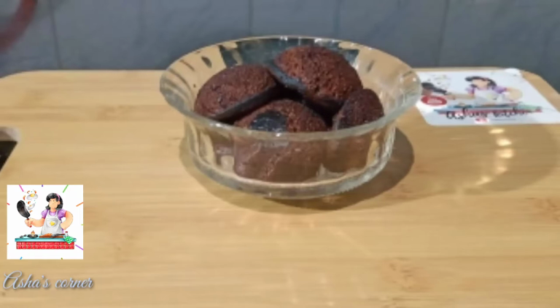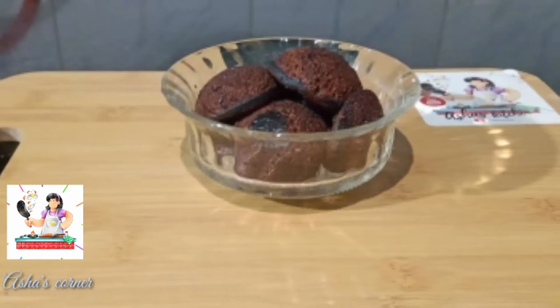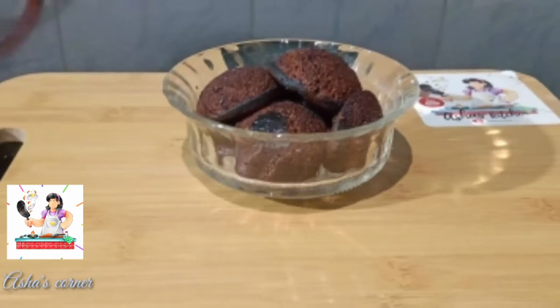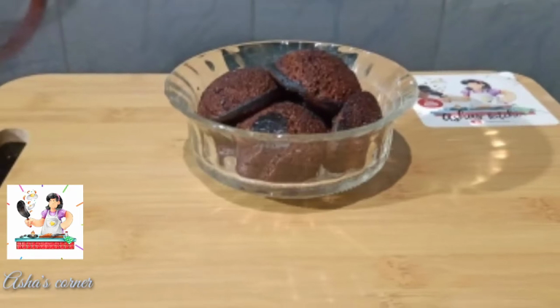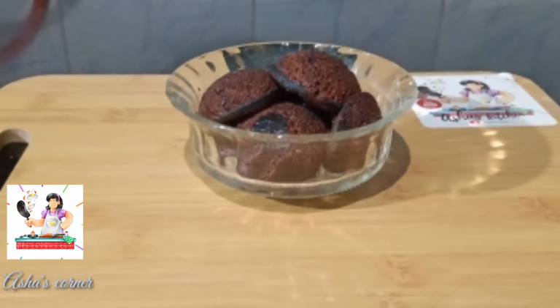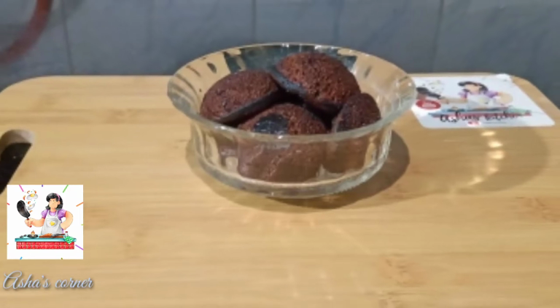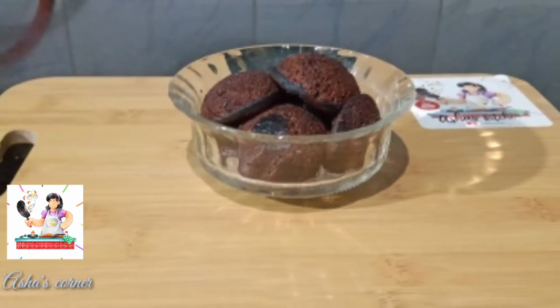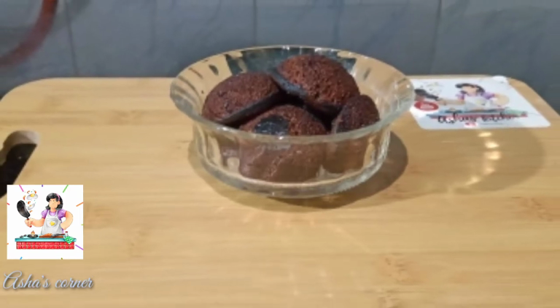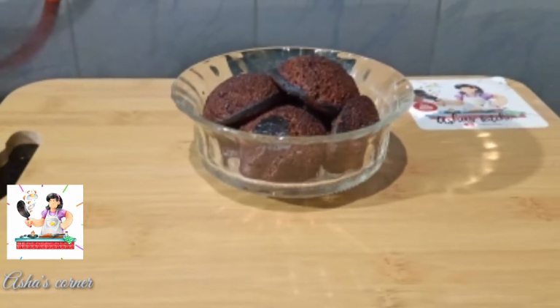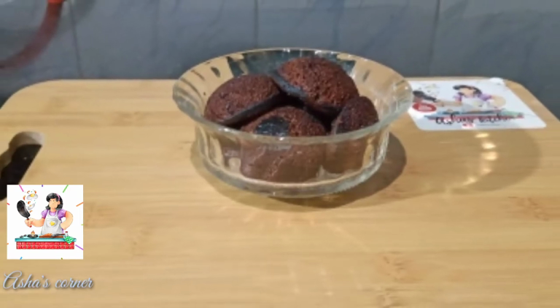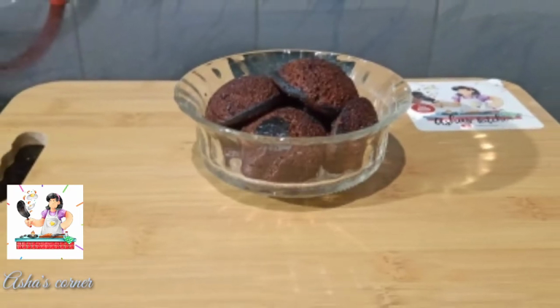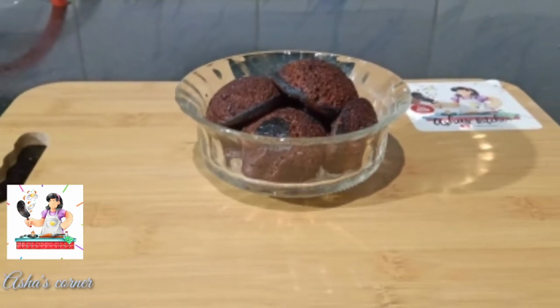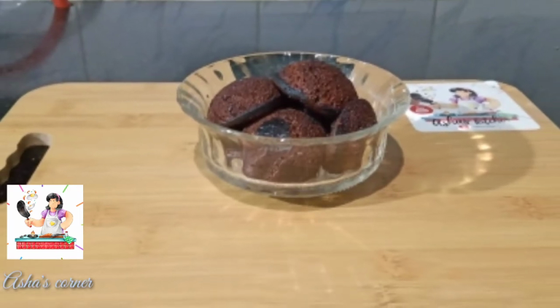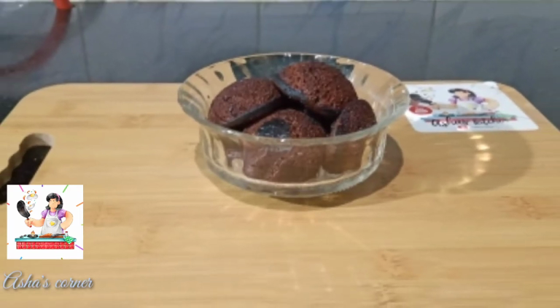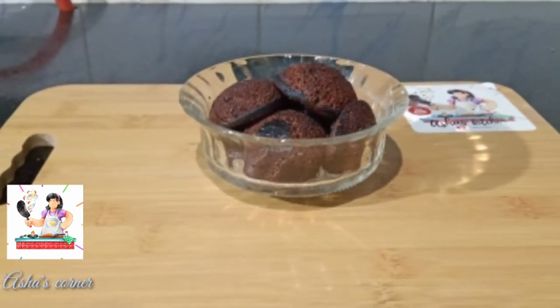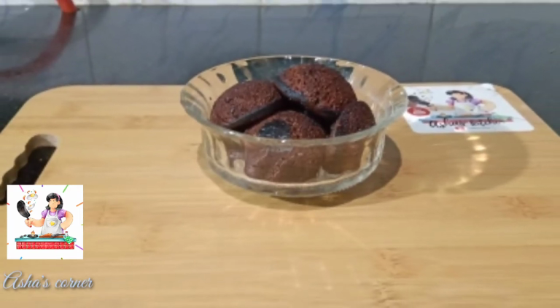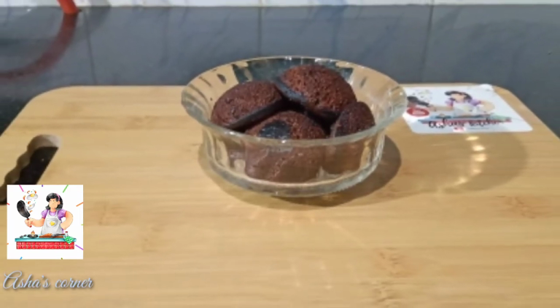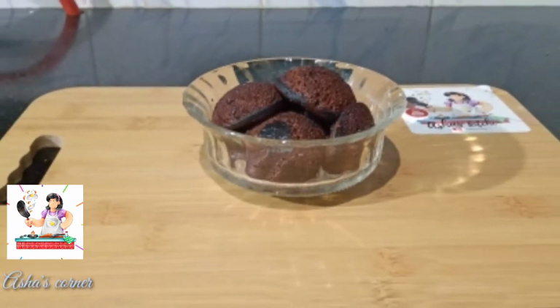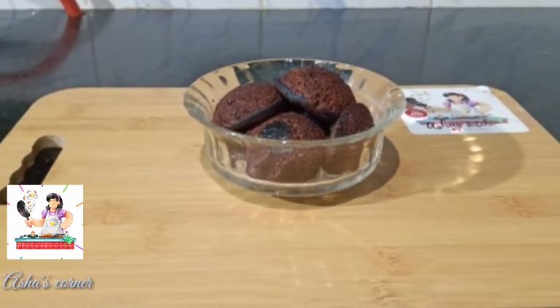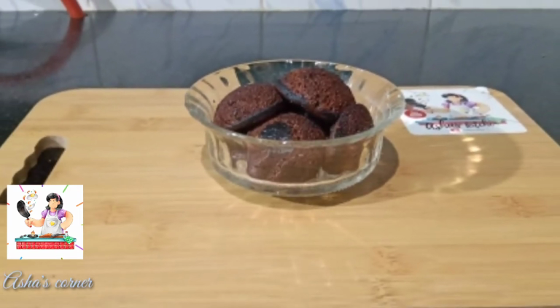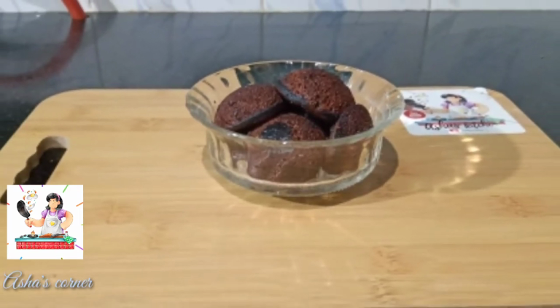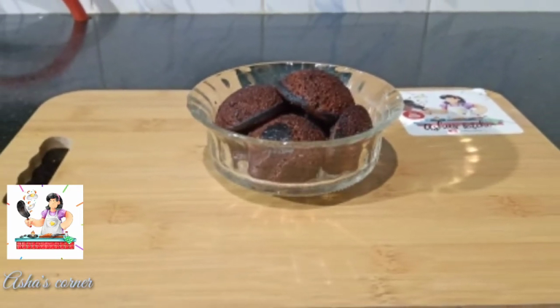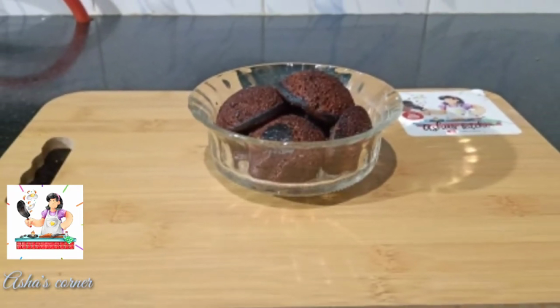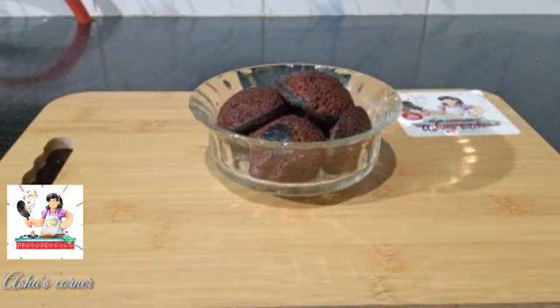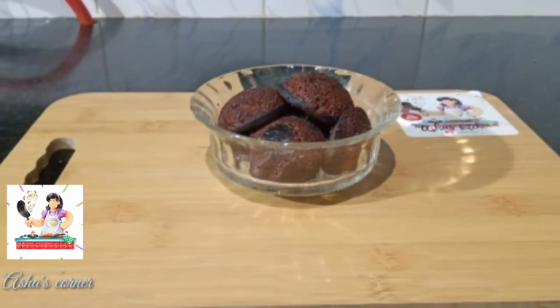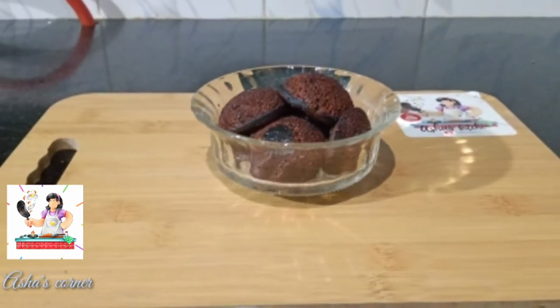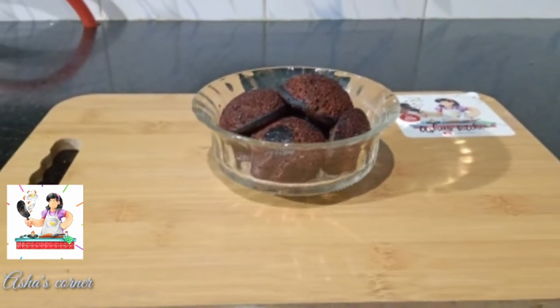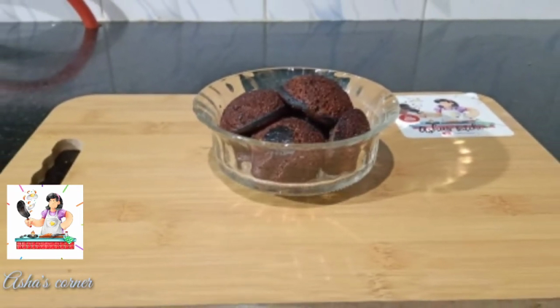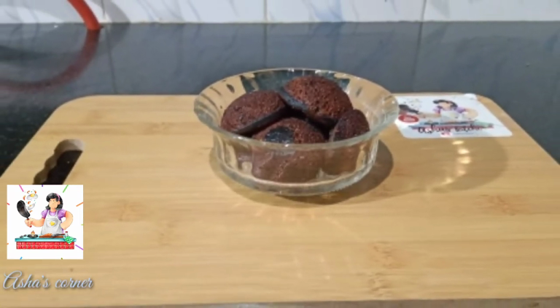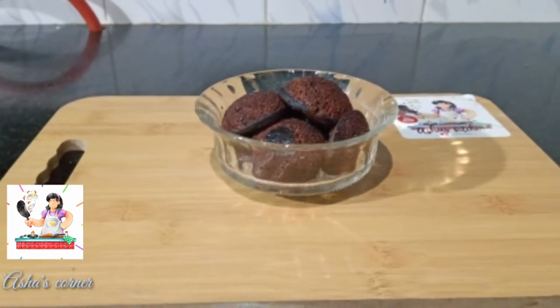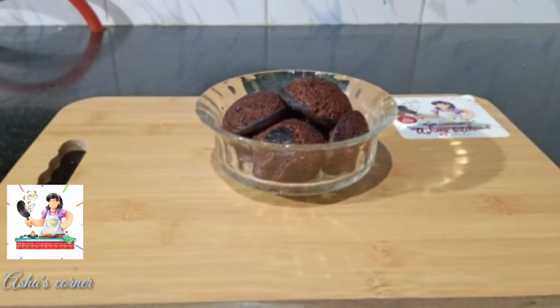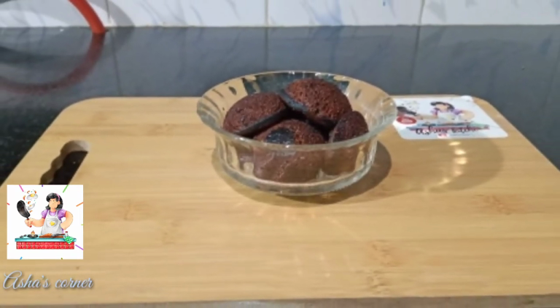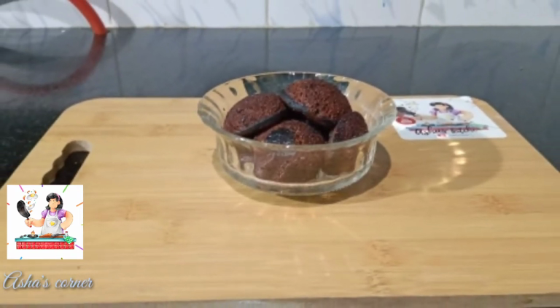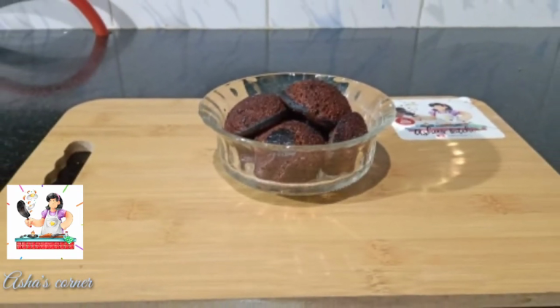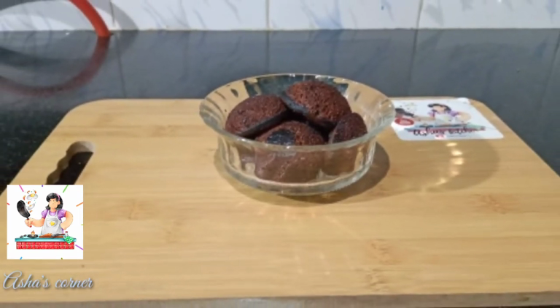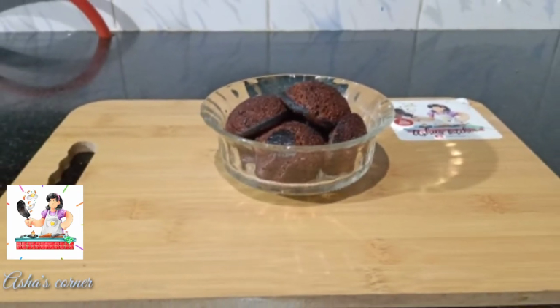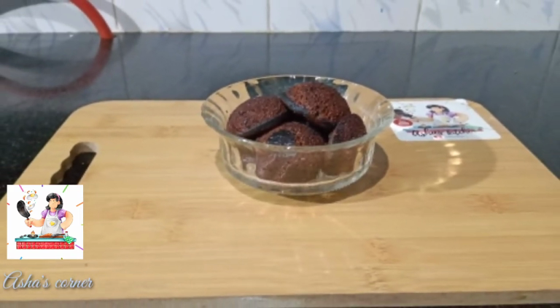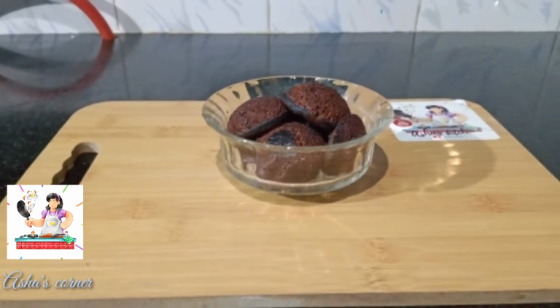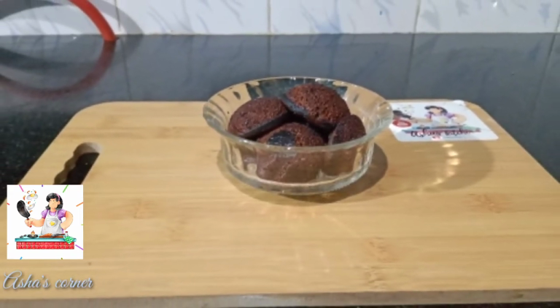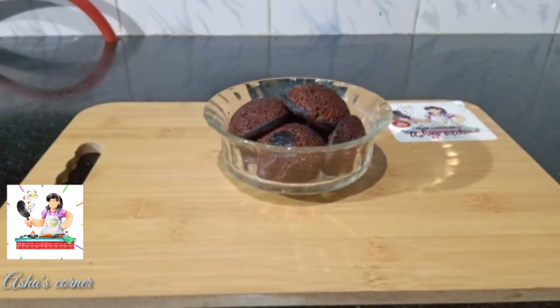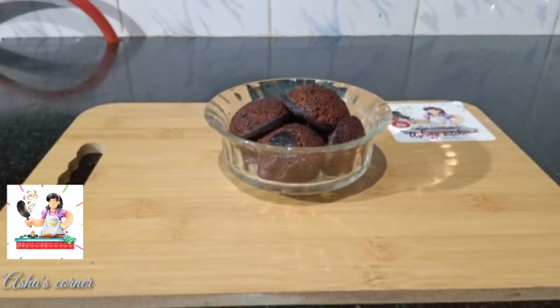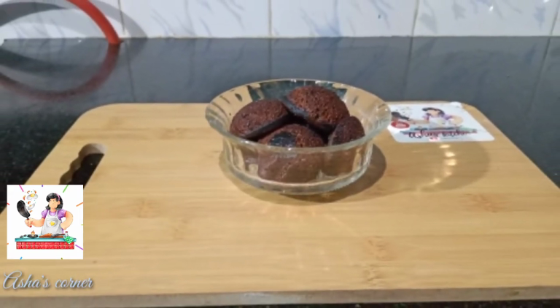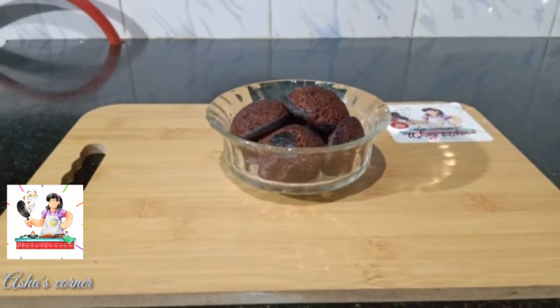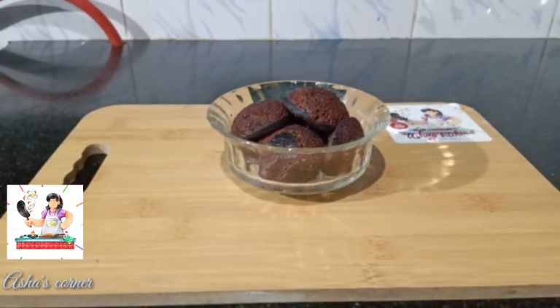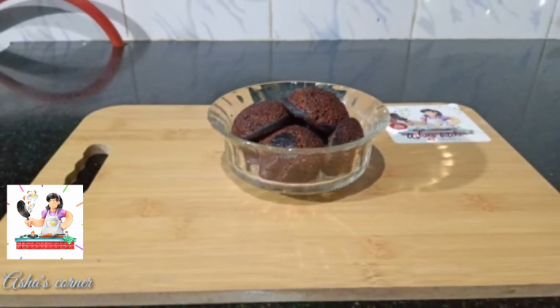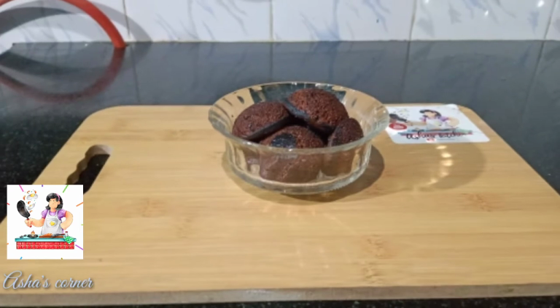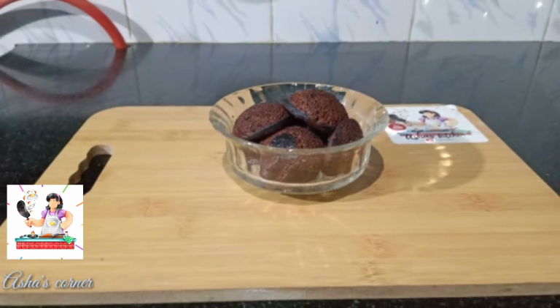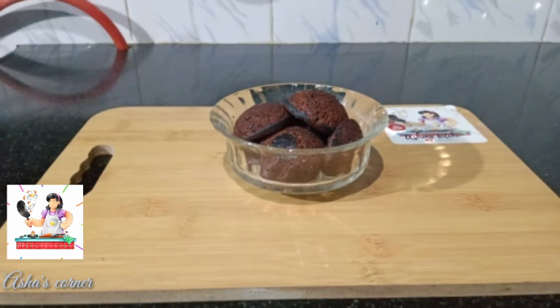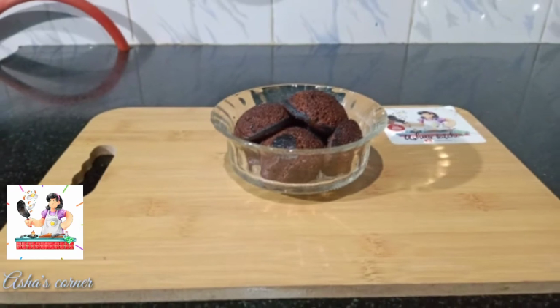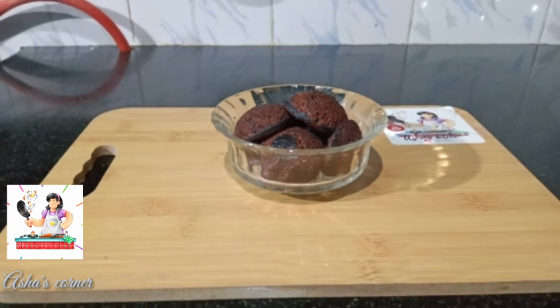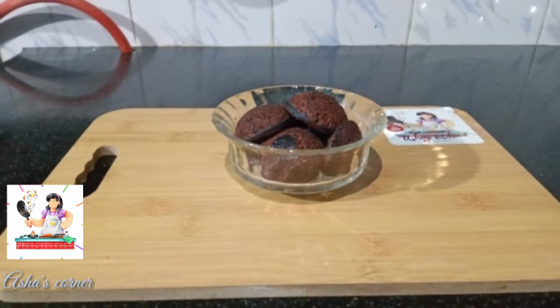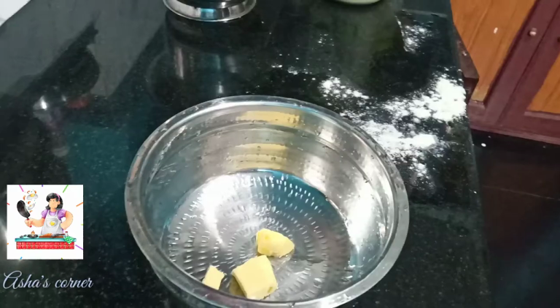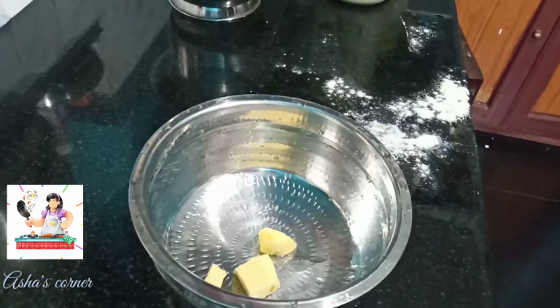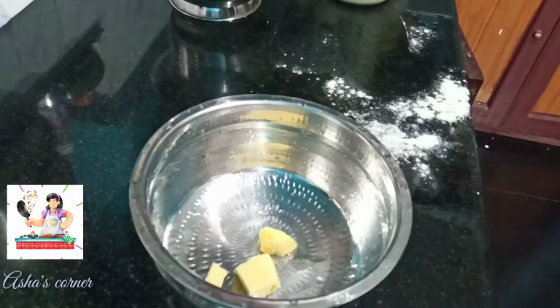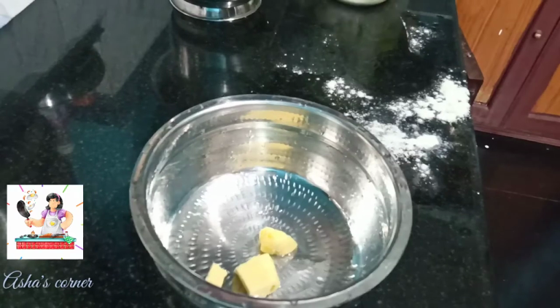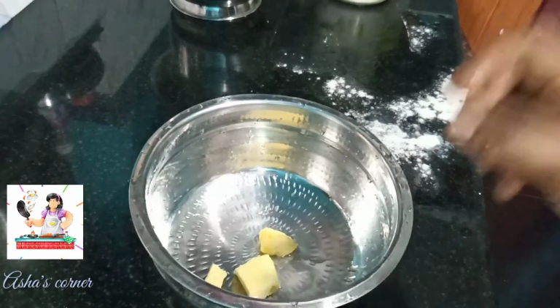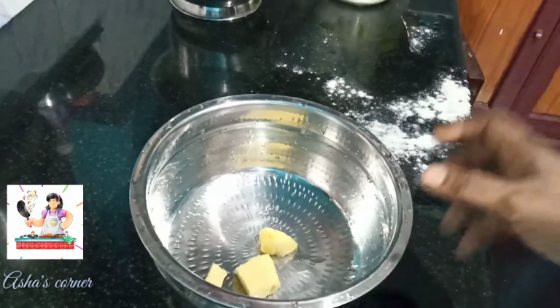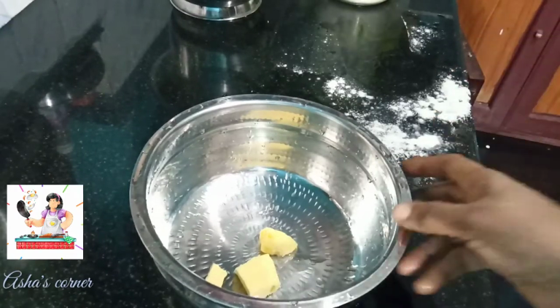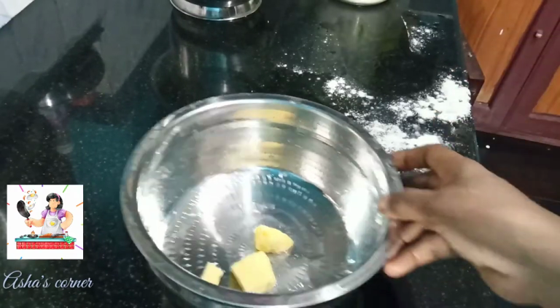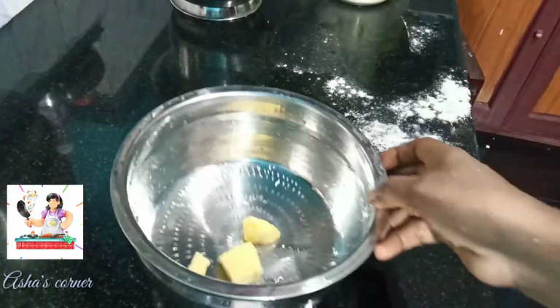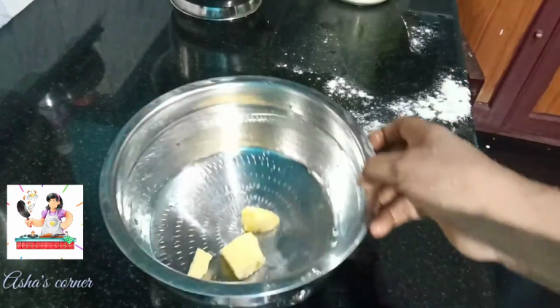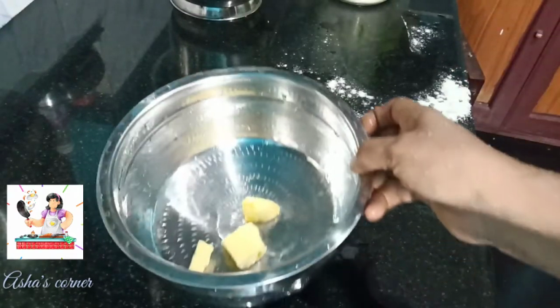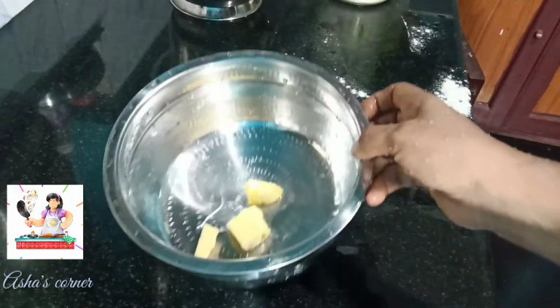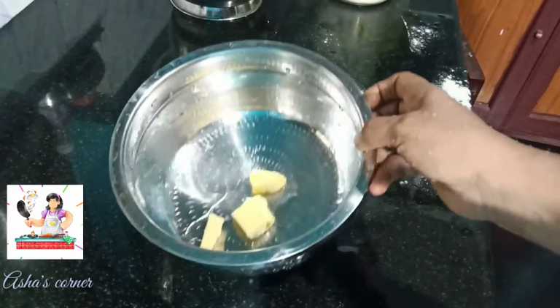Hi friends, I'm going to show you all in the video. I'm Asha. In this video, I'm going to make a chocolate cake.